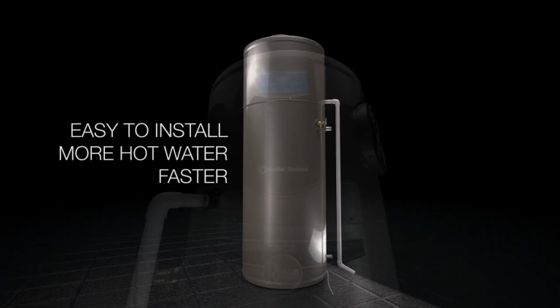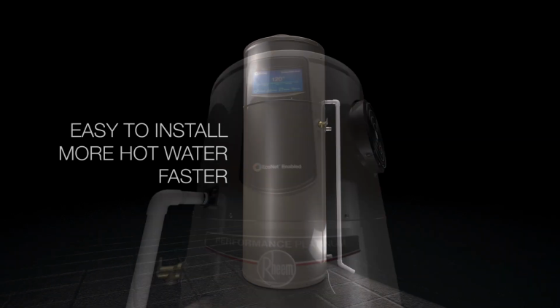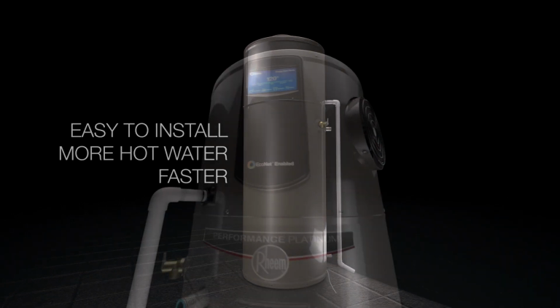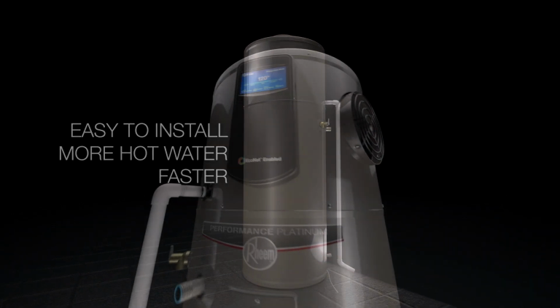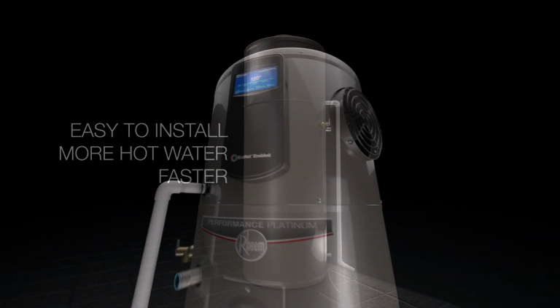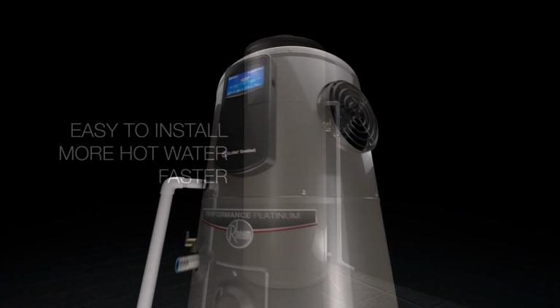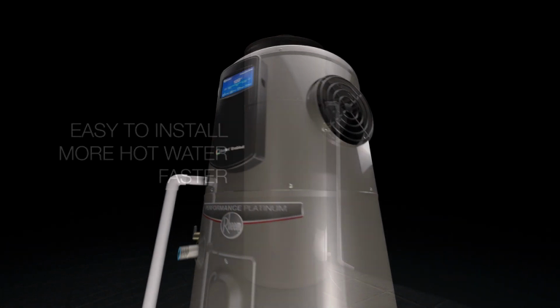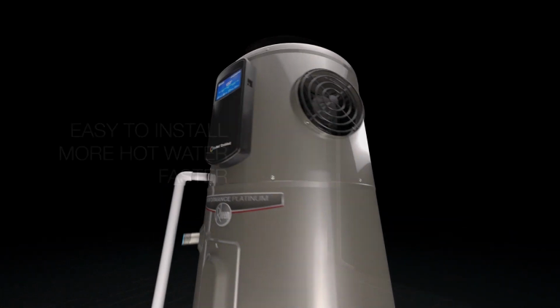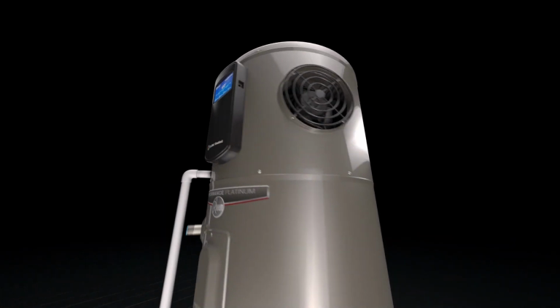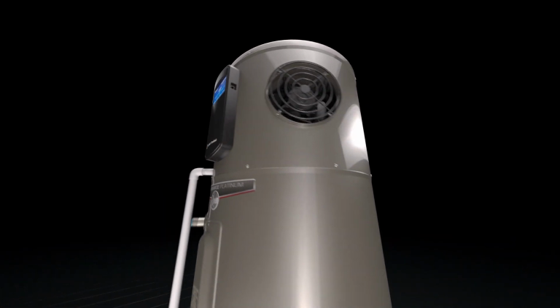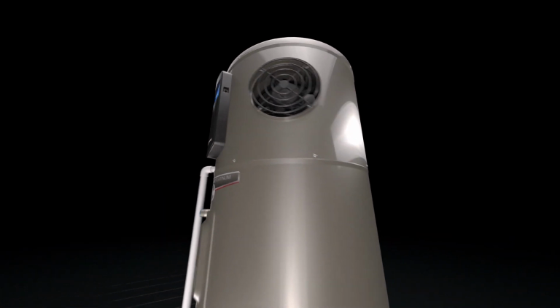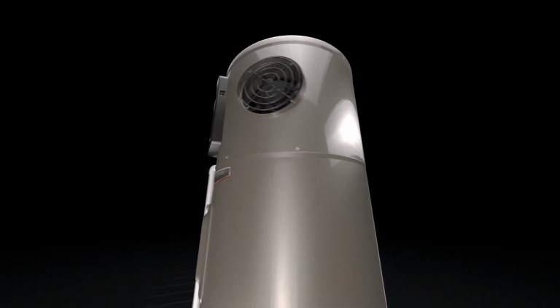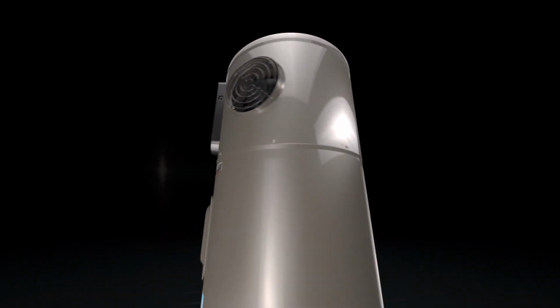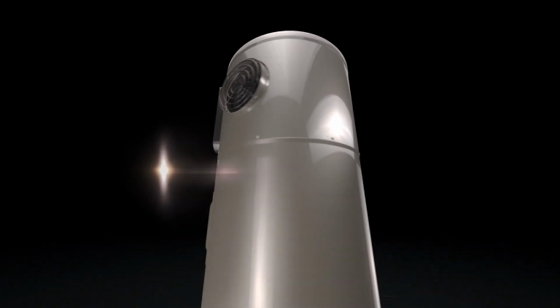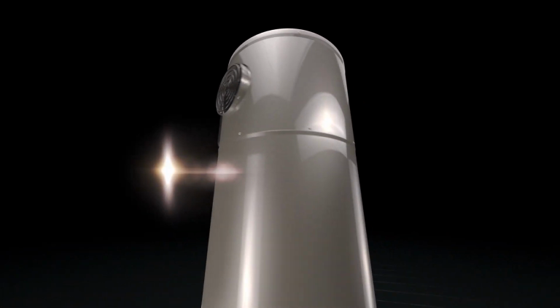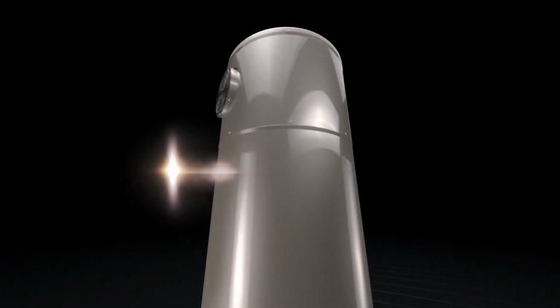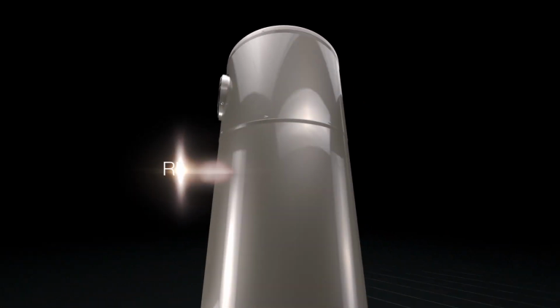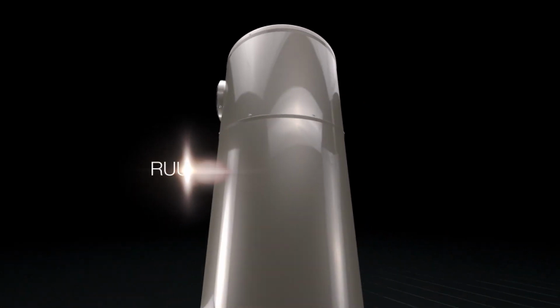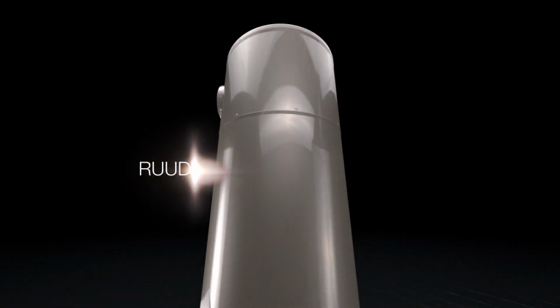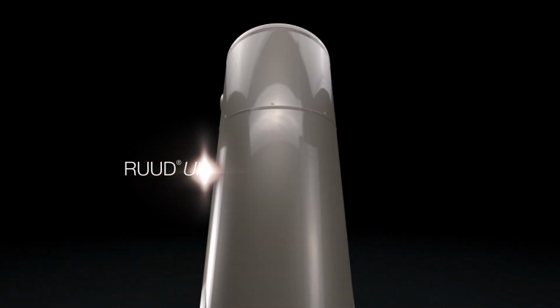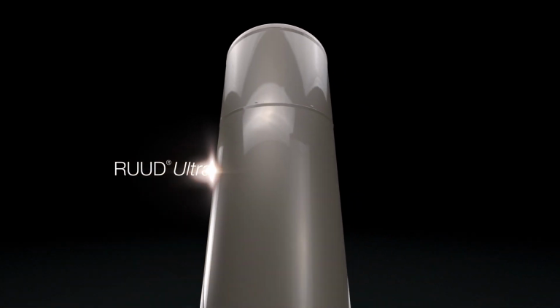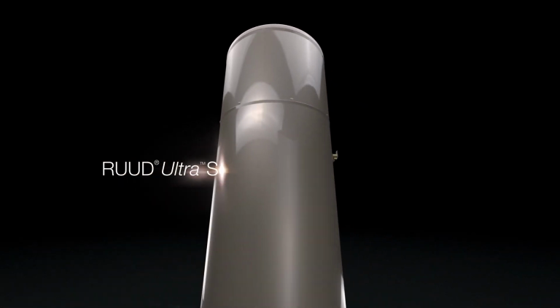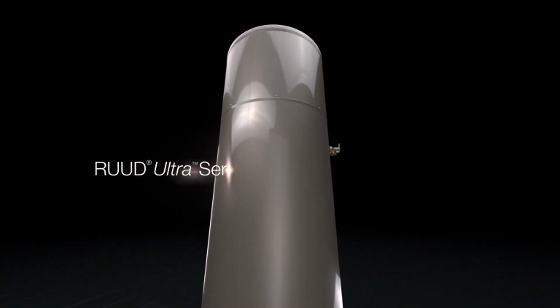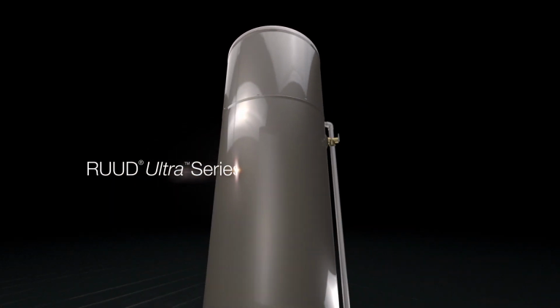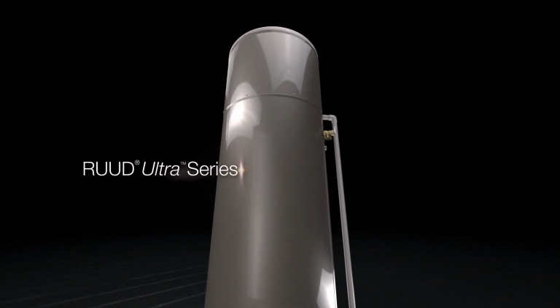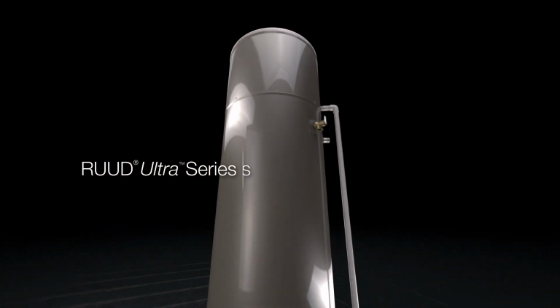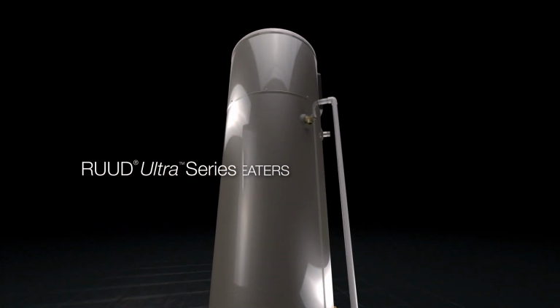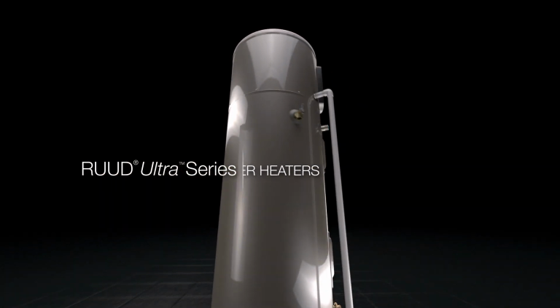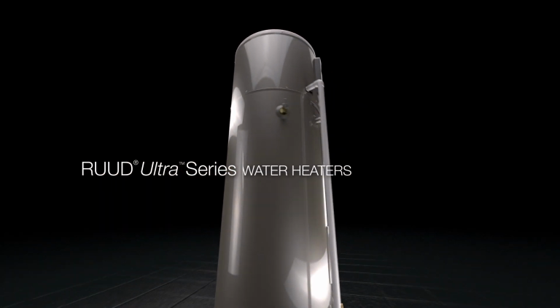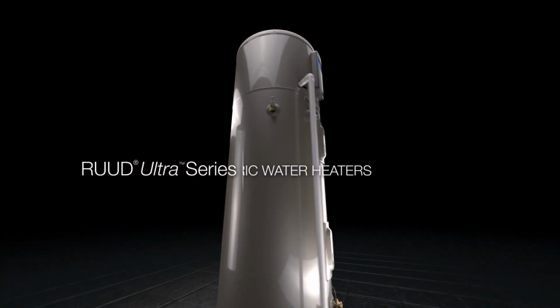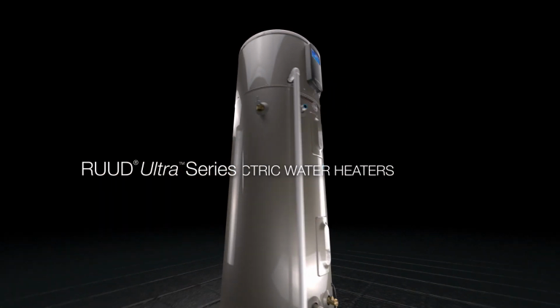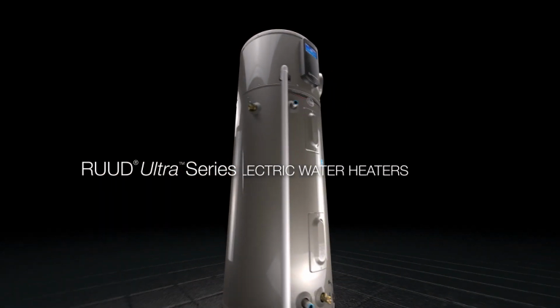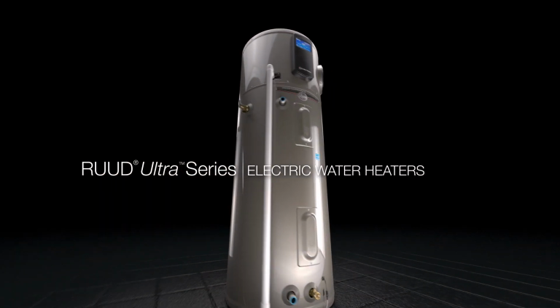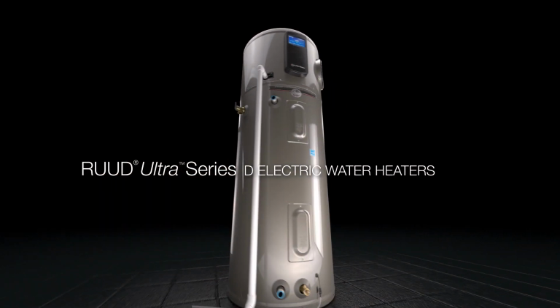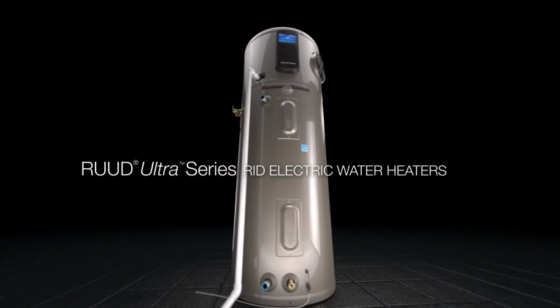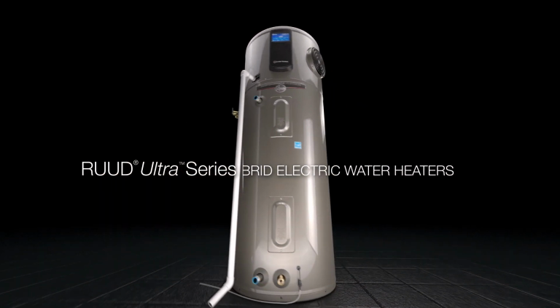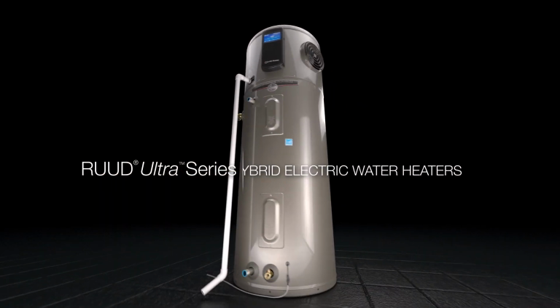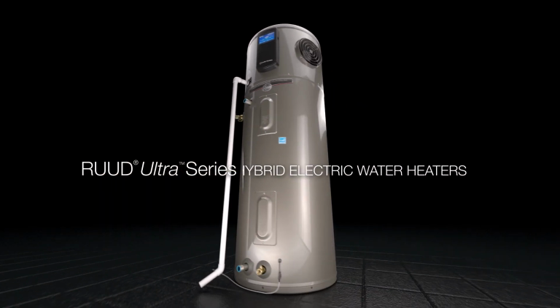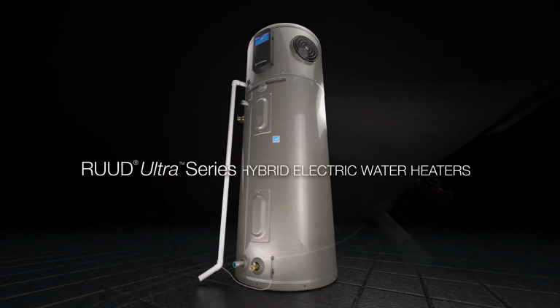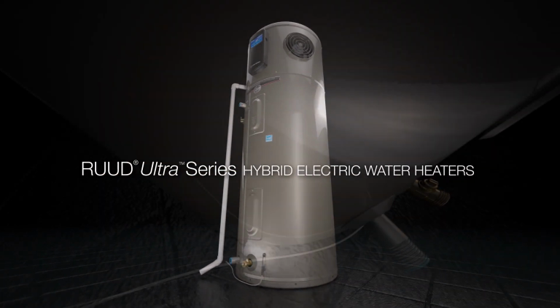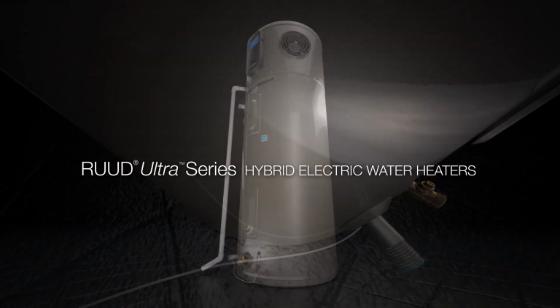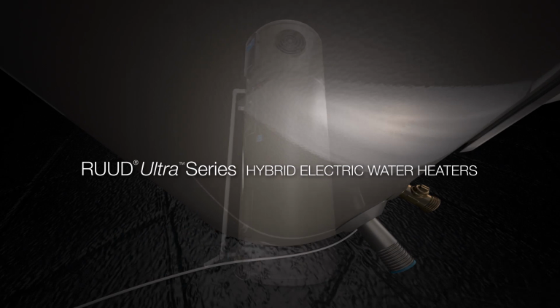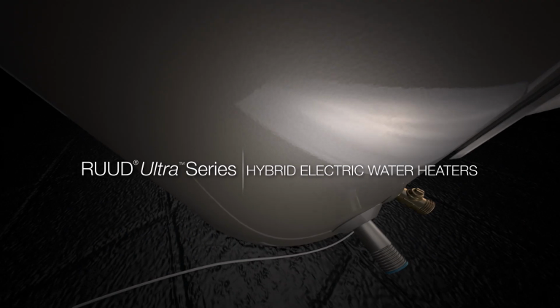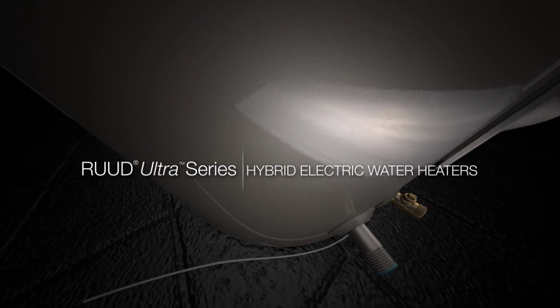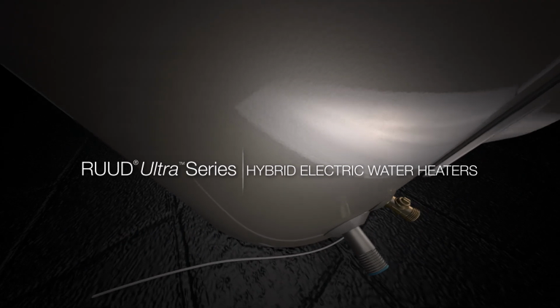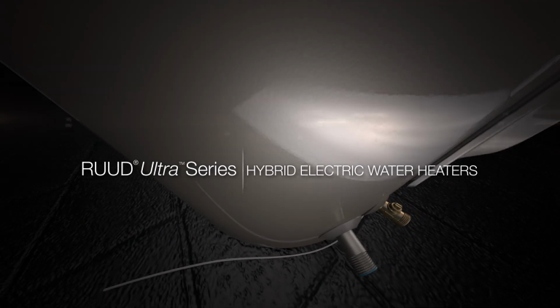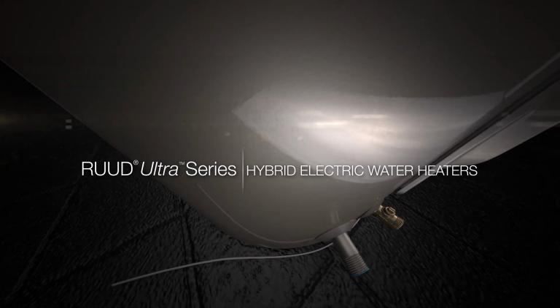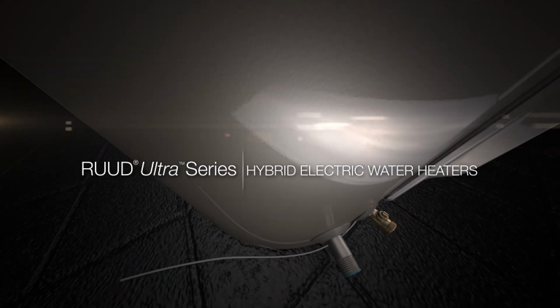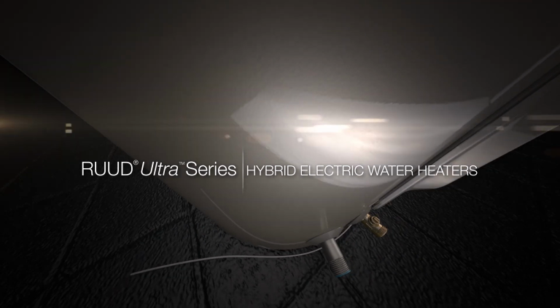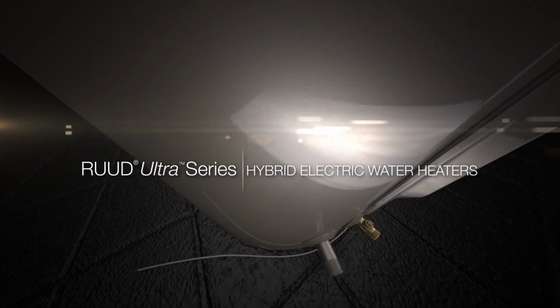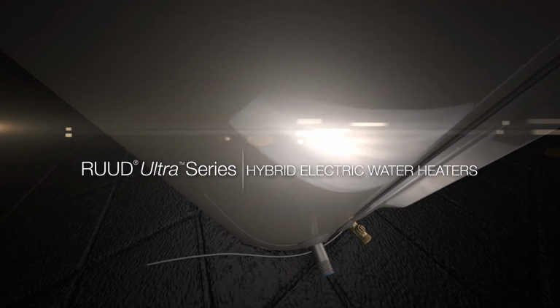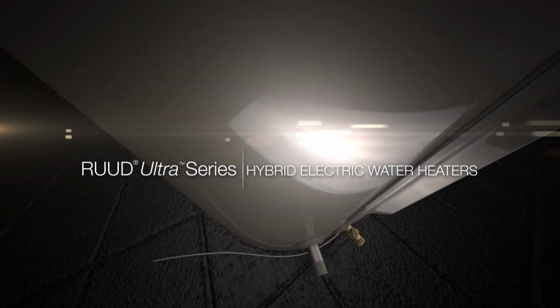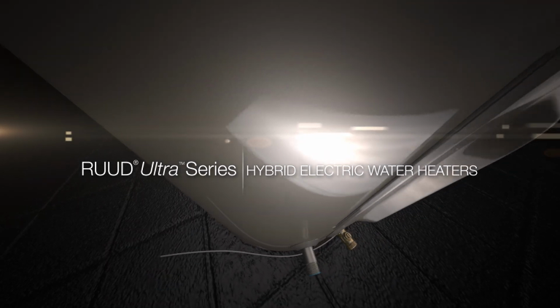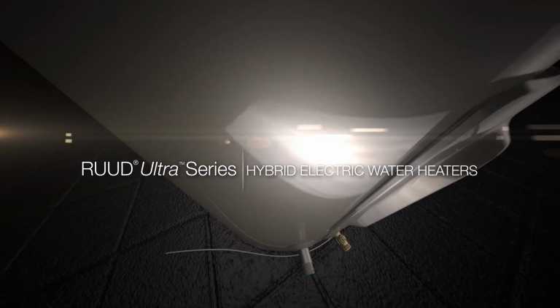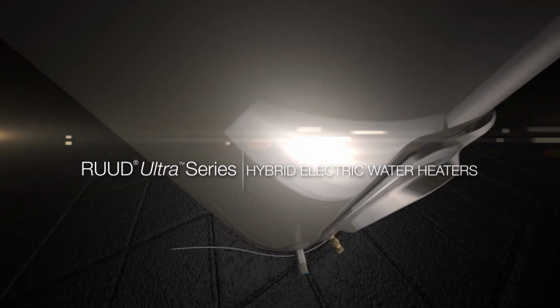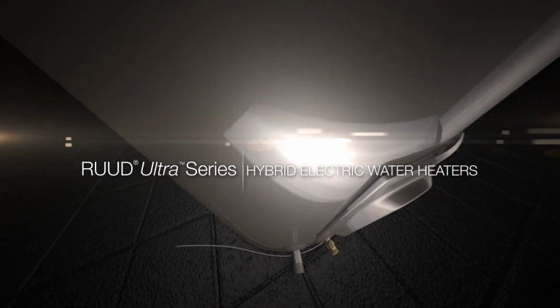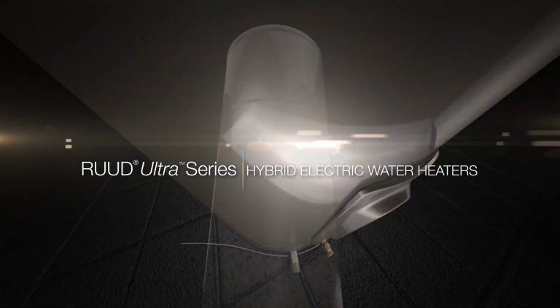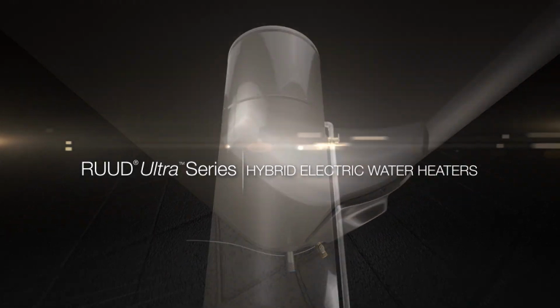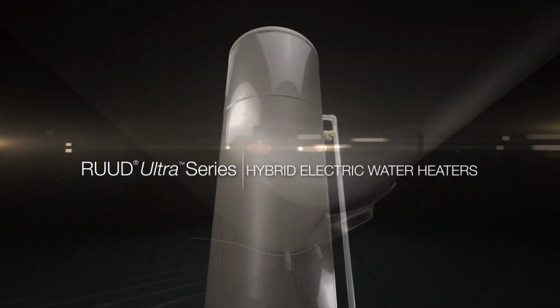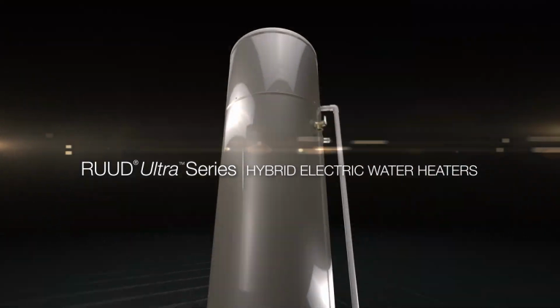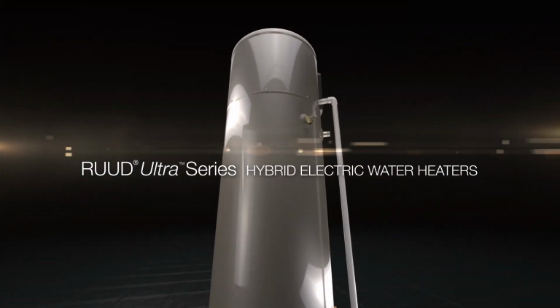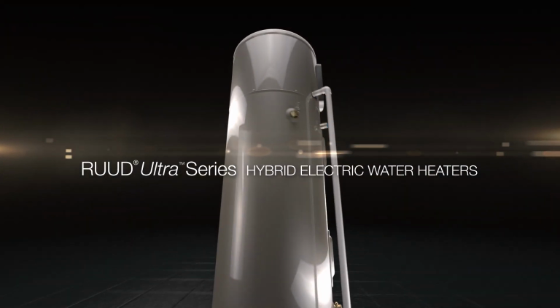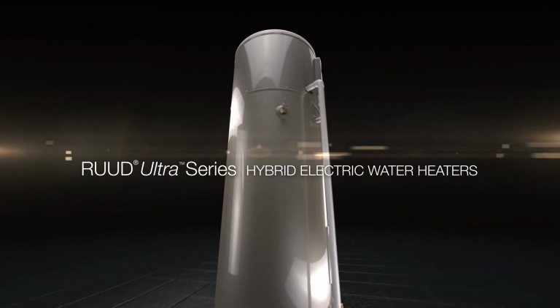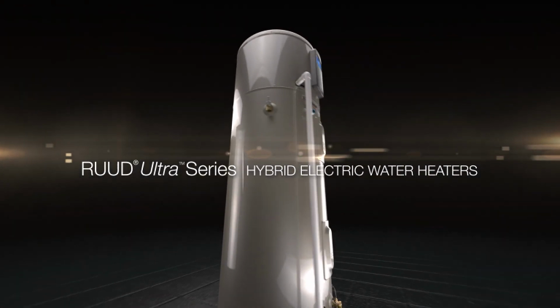The newest Rood Hybrid Electric Water Heaters. Savings, peace of mind, and convenience from the start.